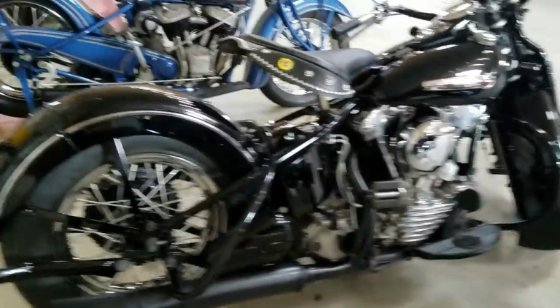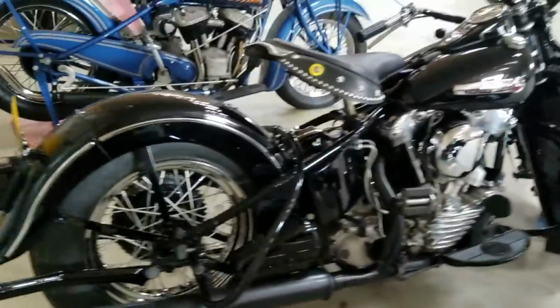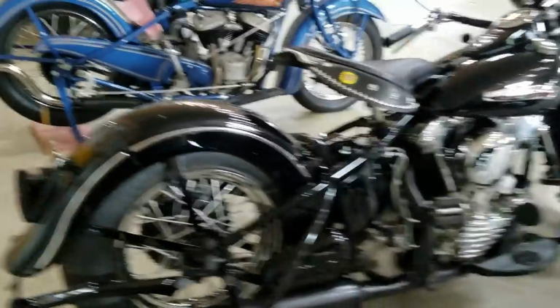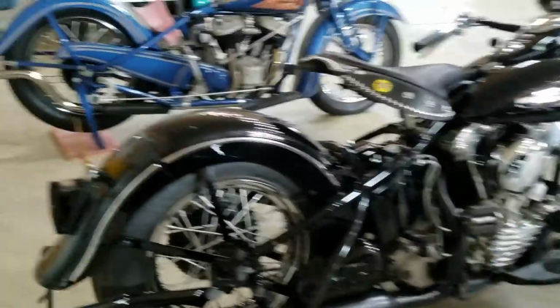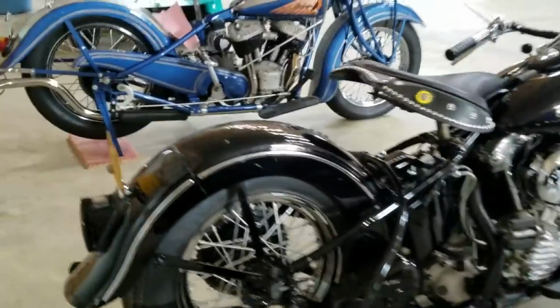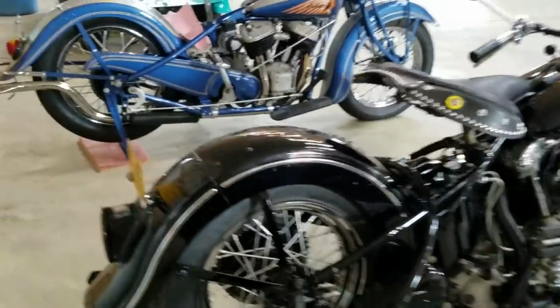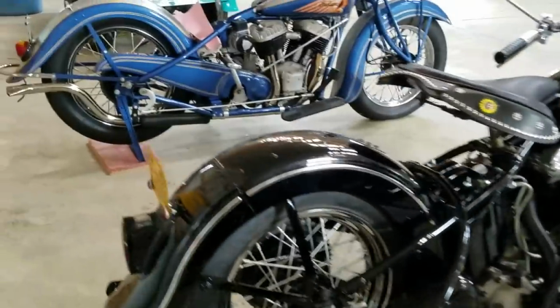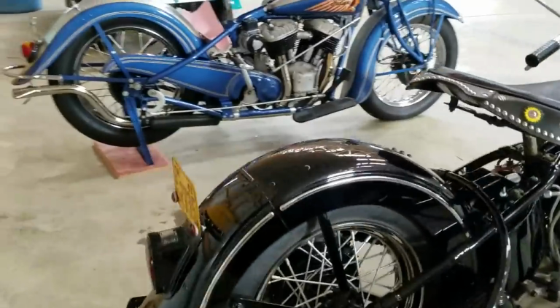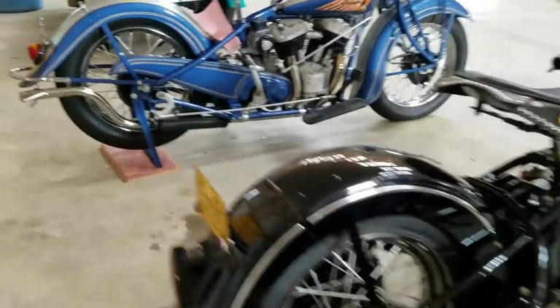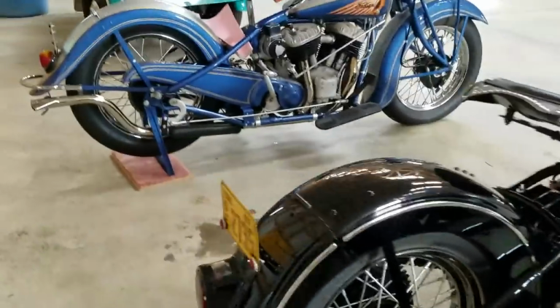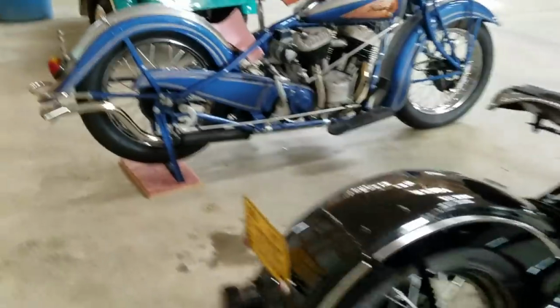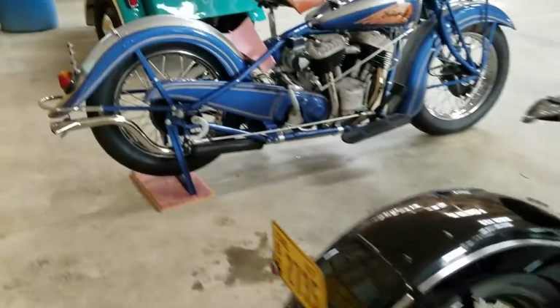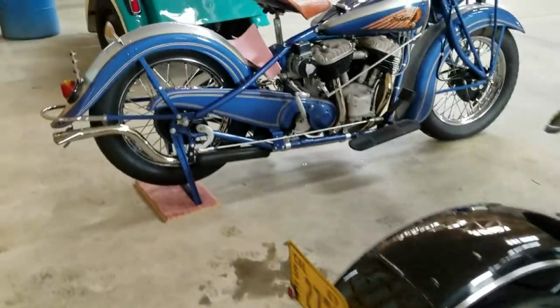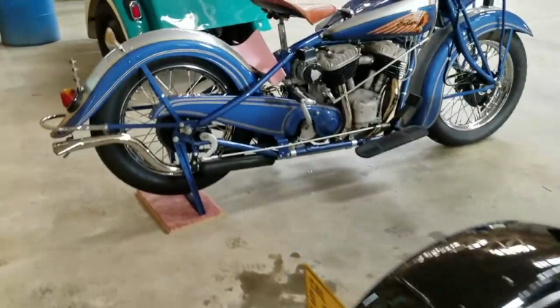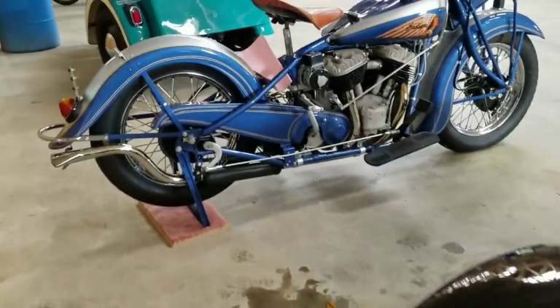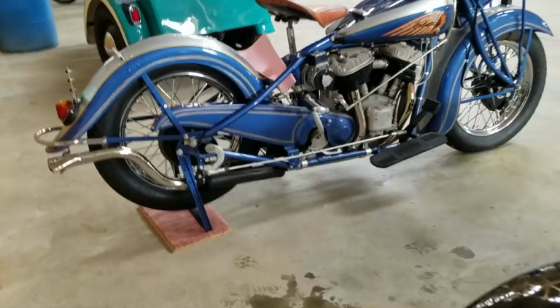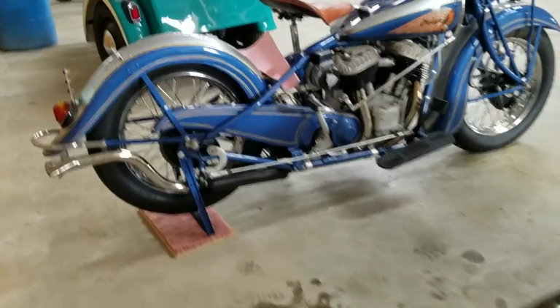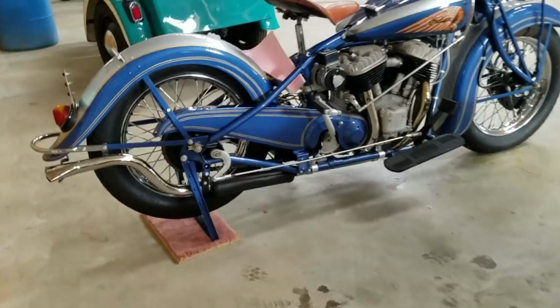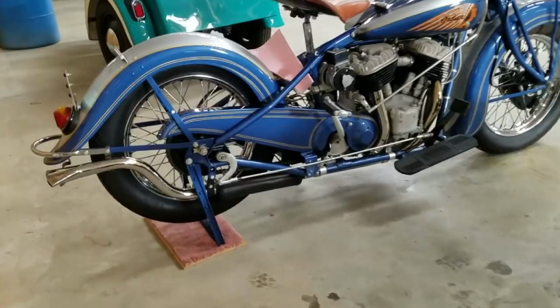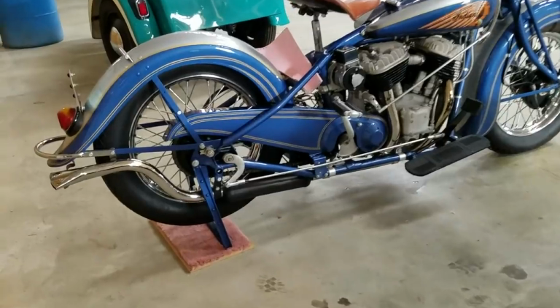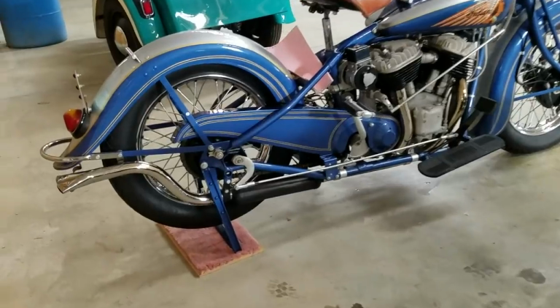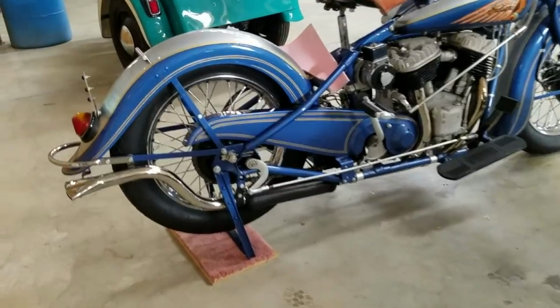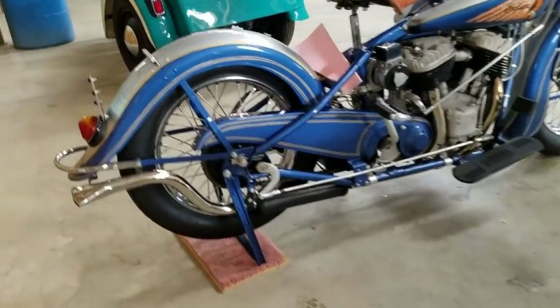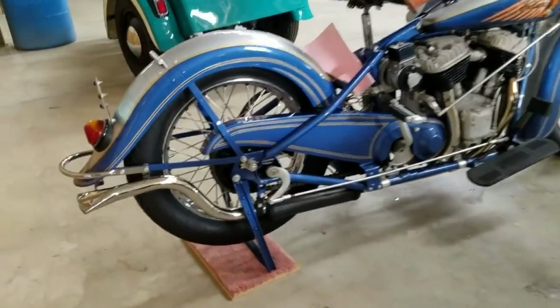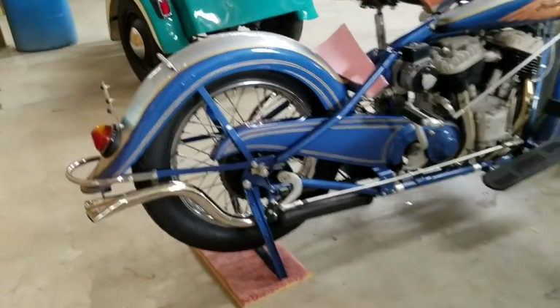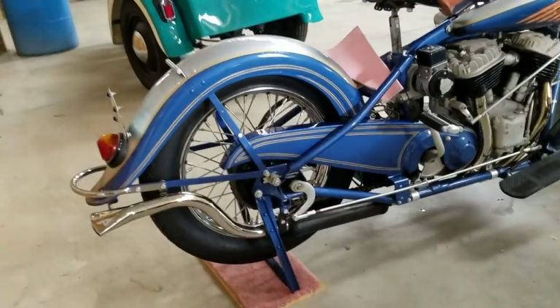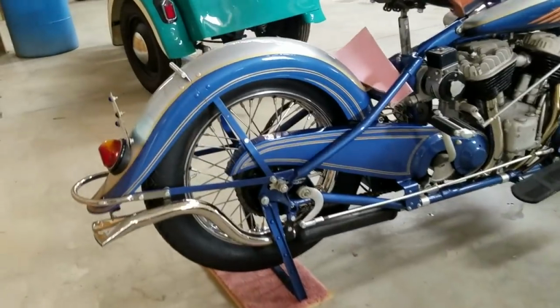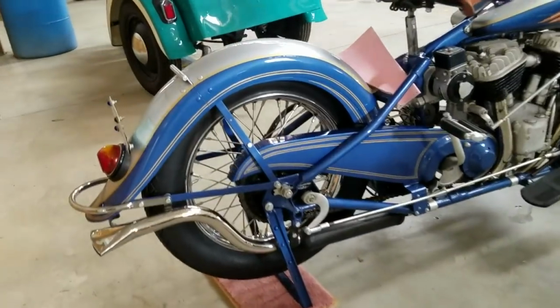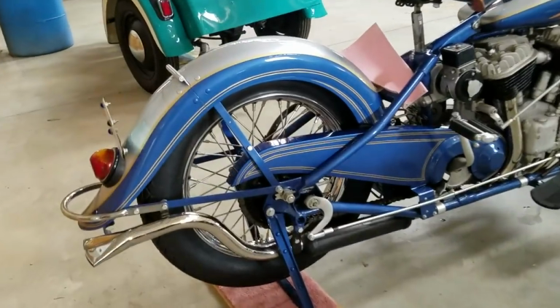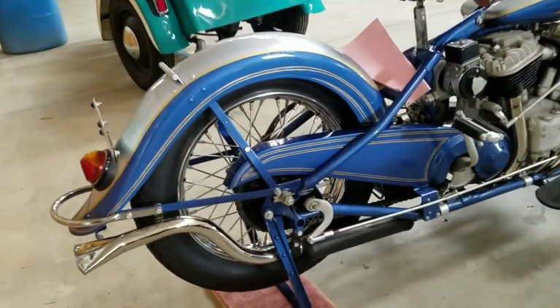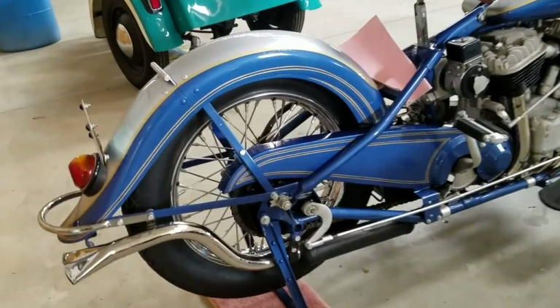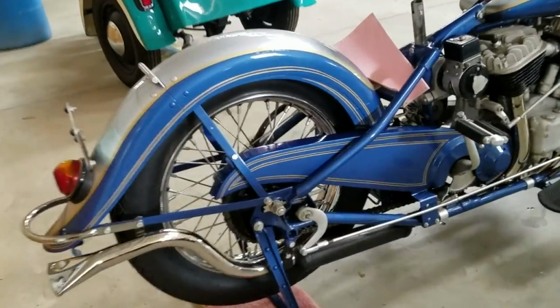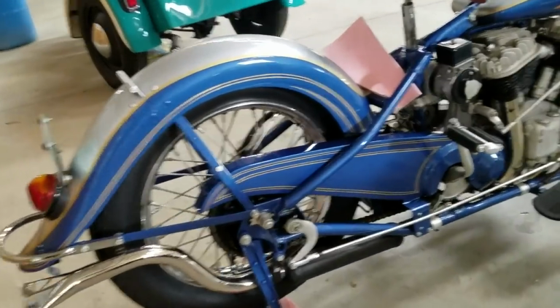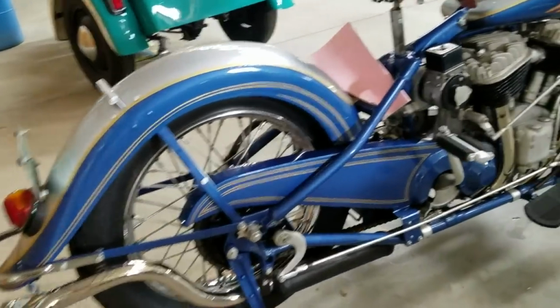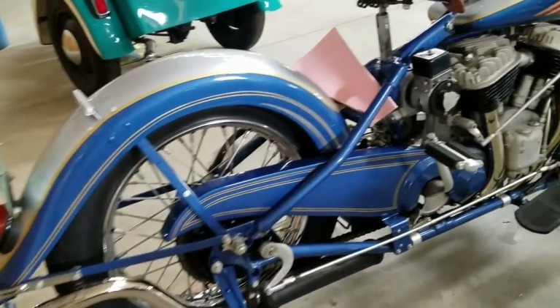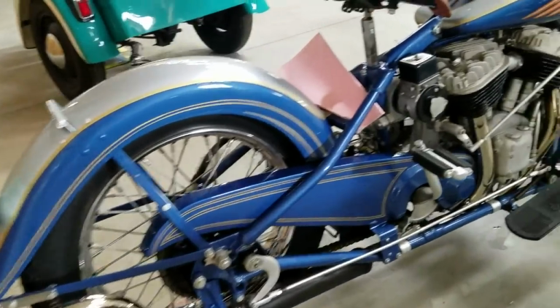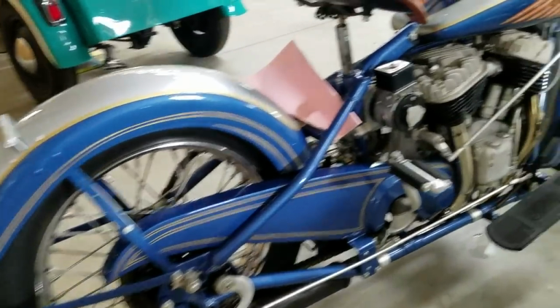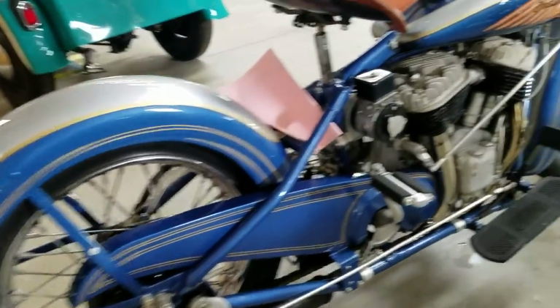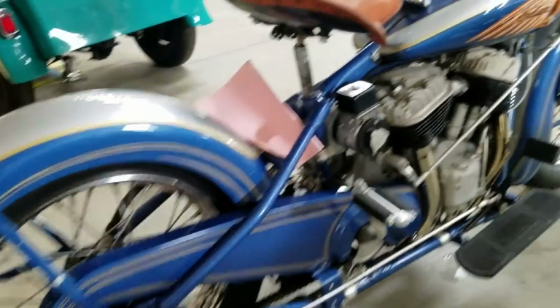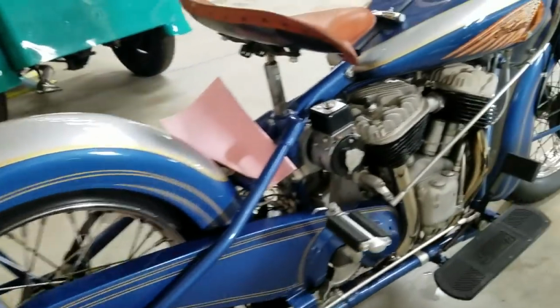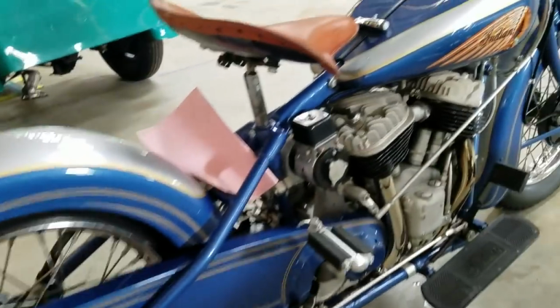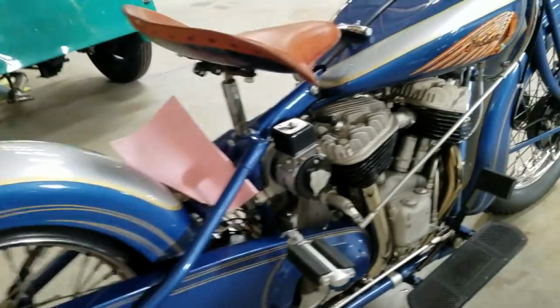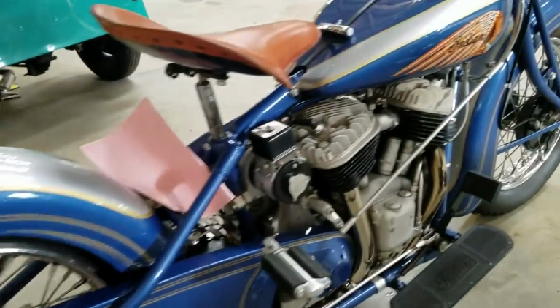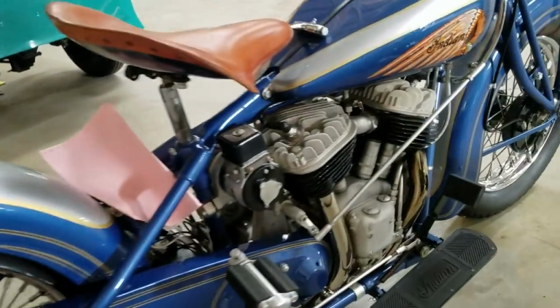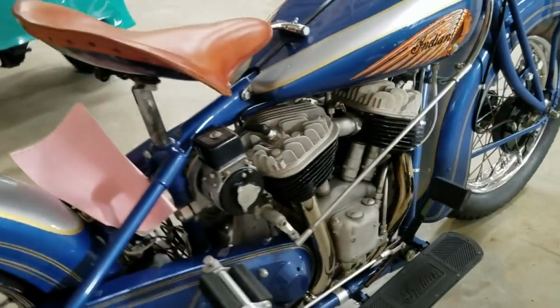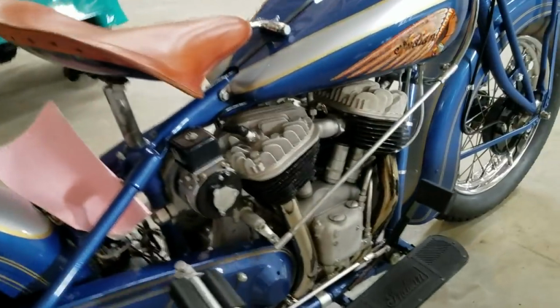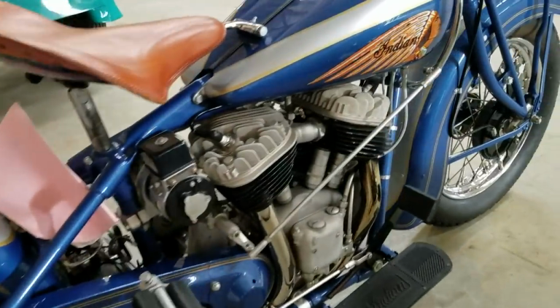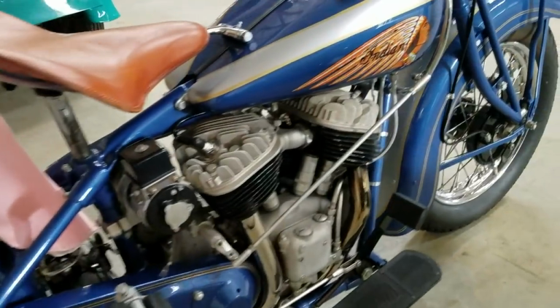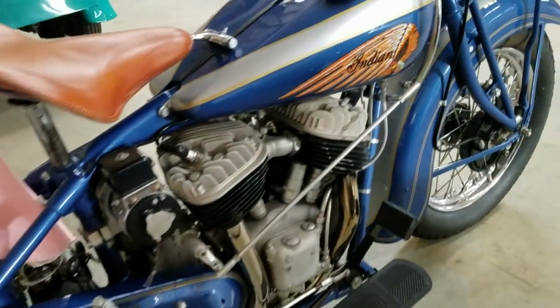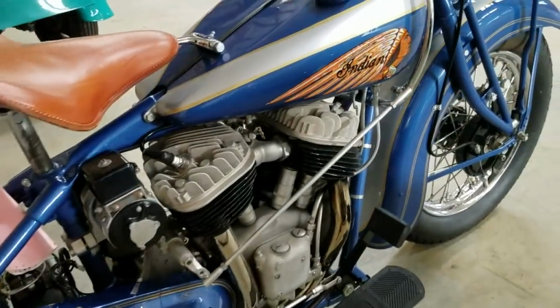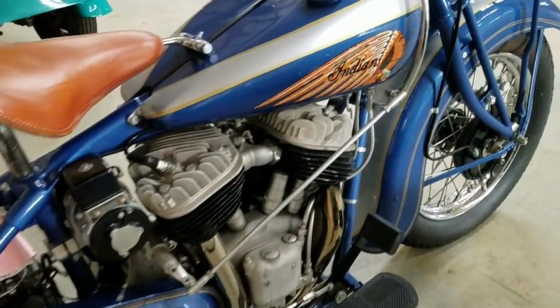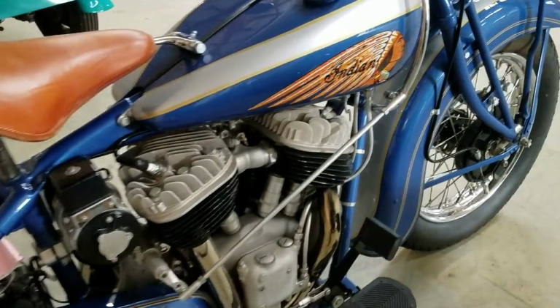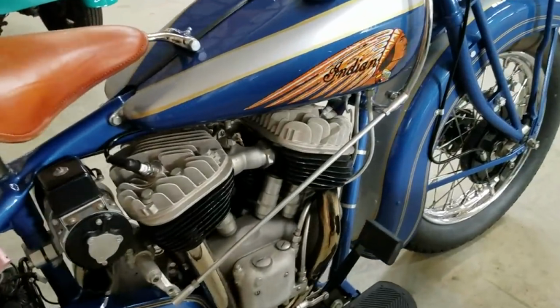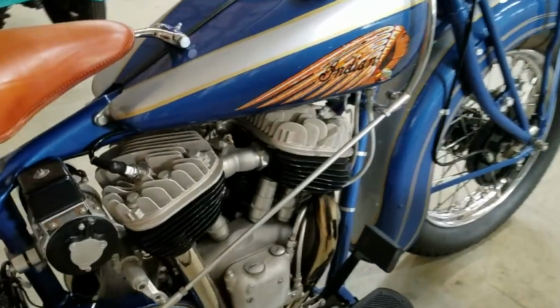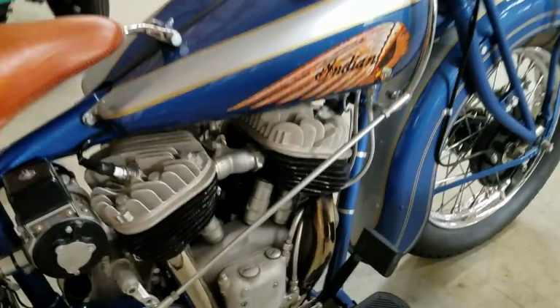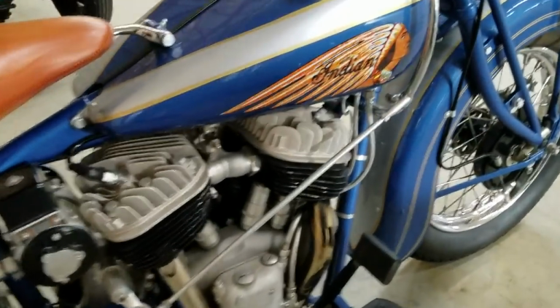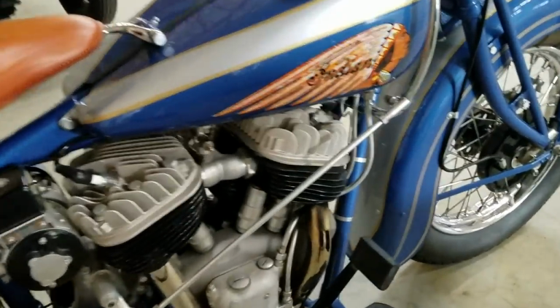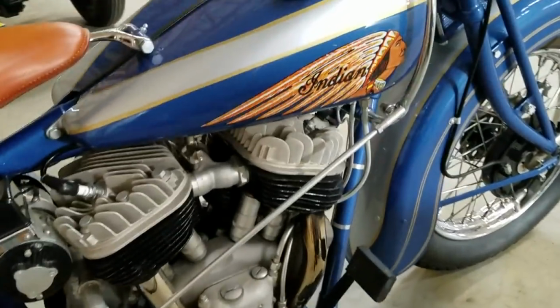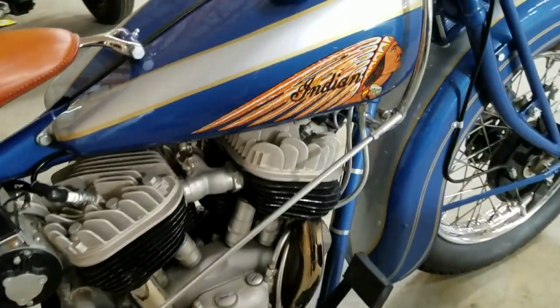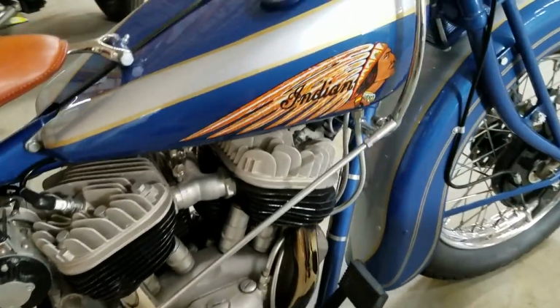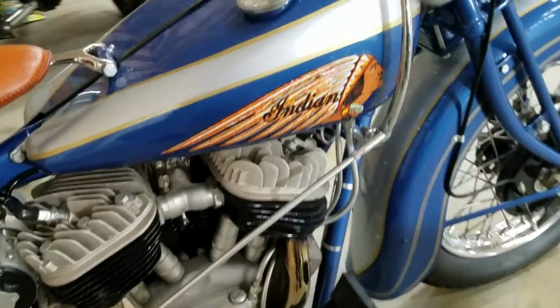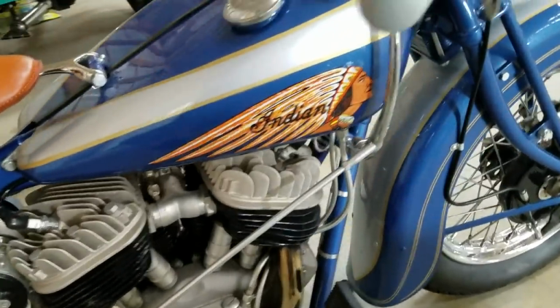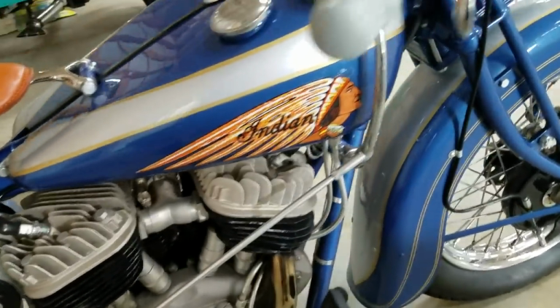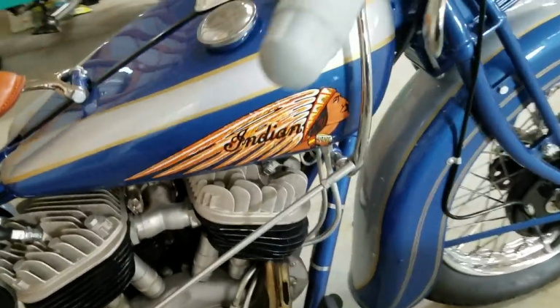And an Indian — look at this Indian. This thing is beautiful, just stunning.